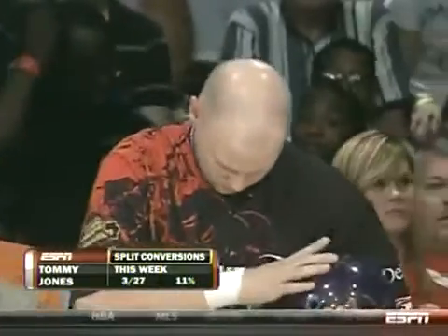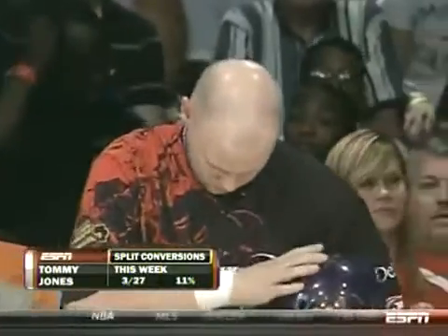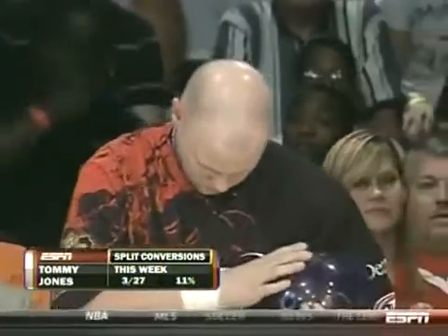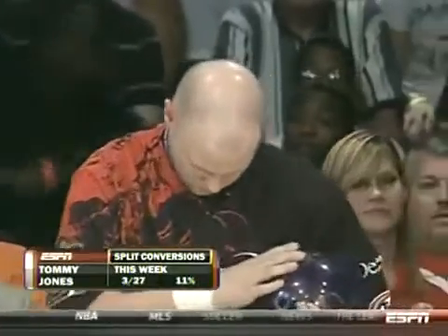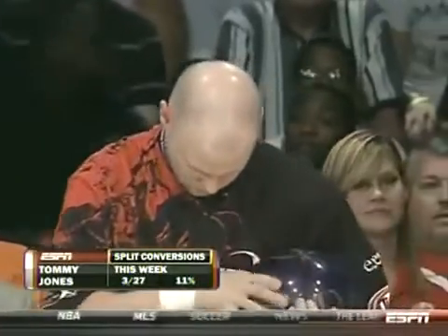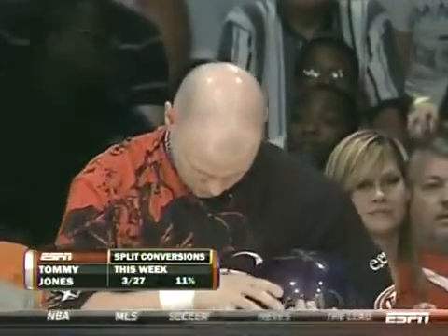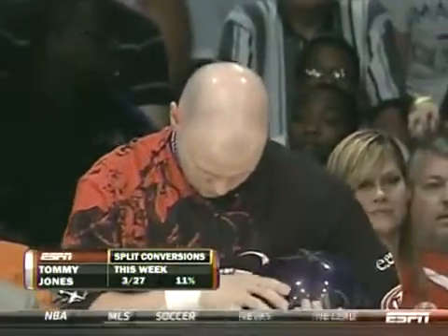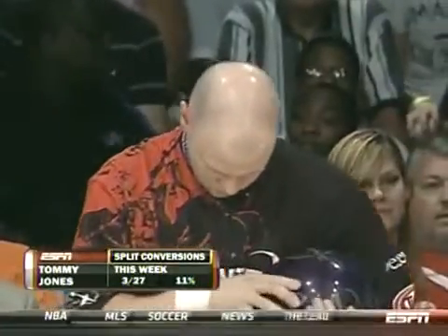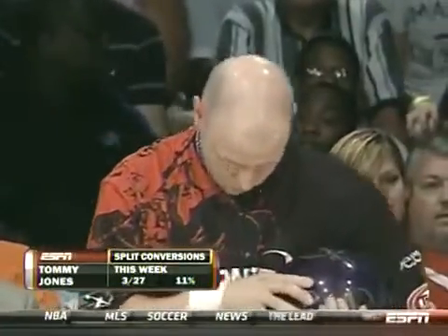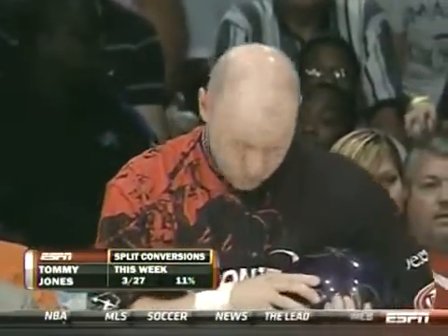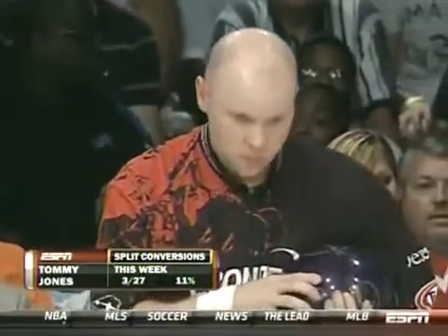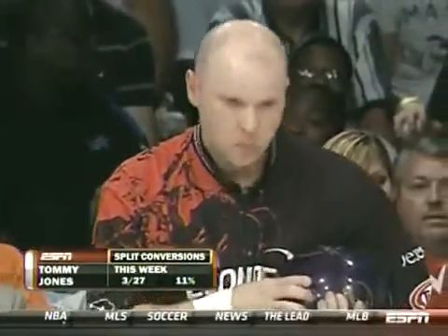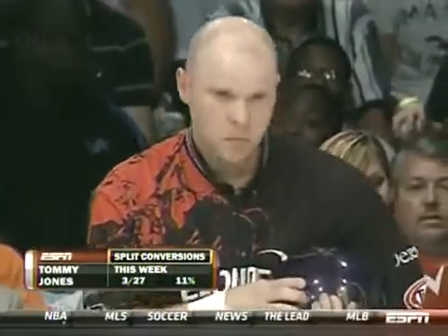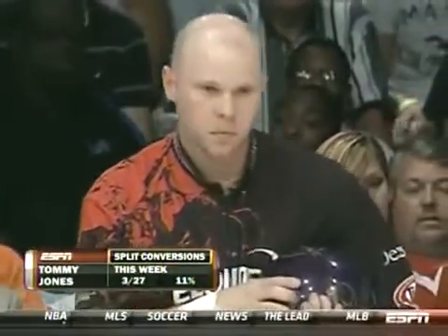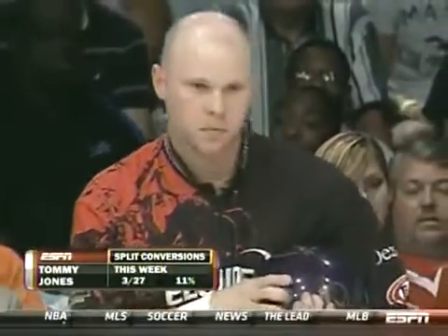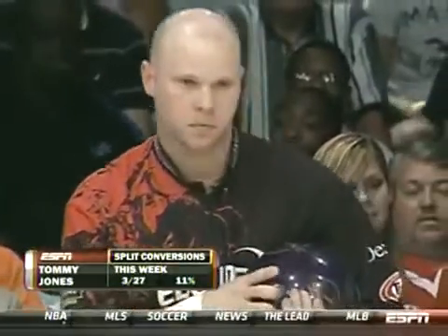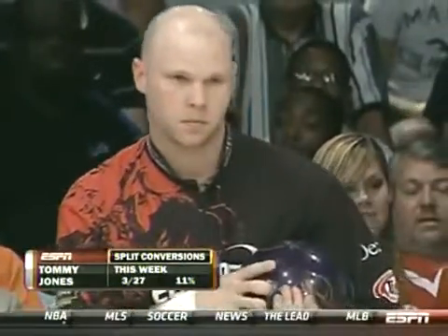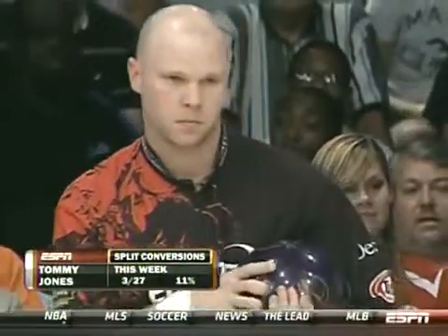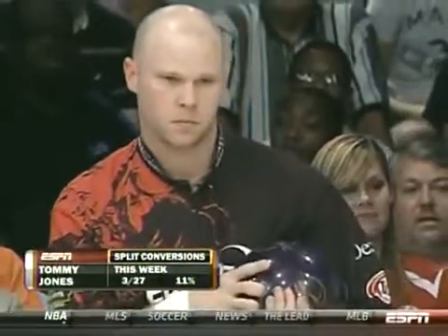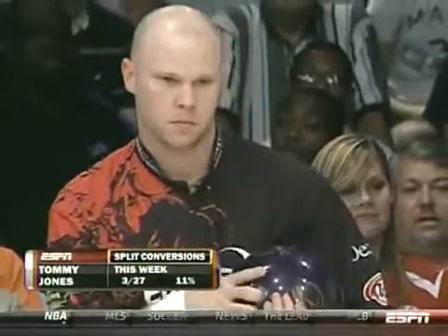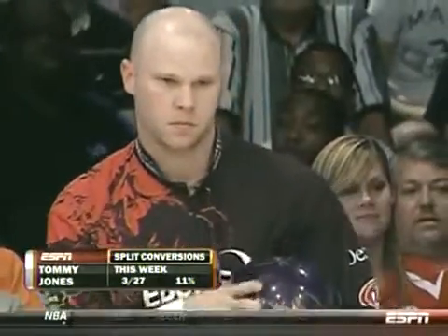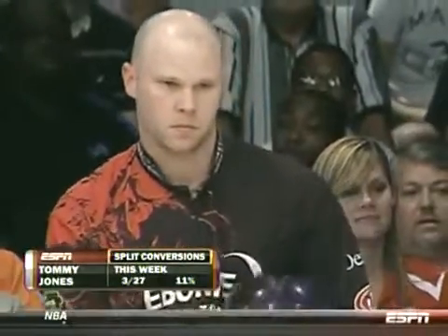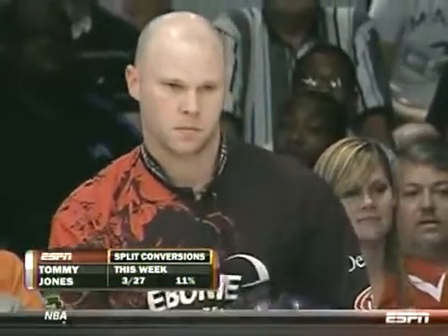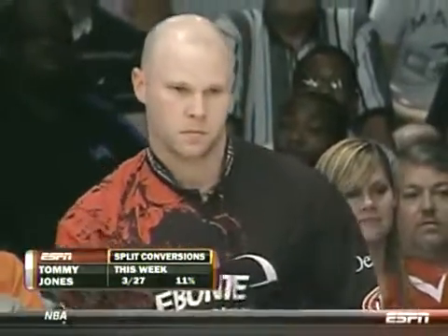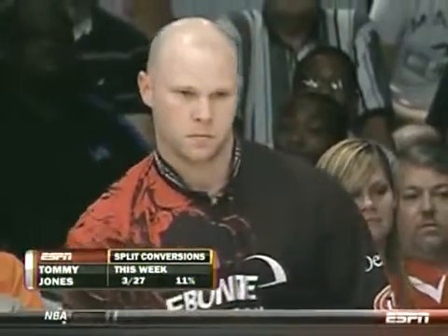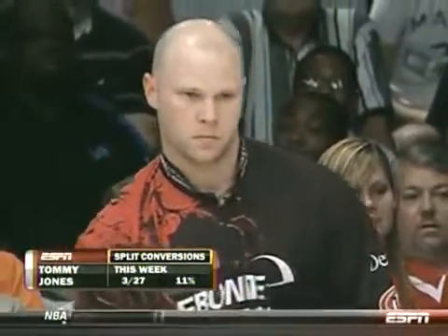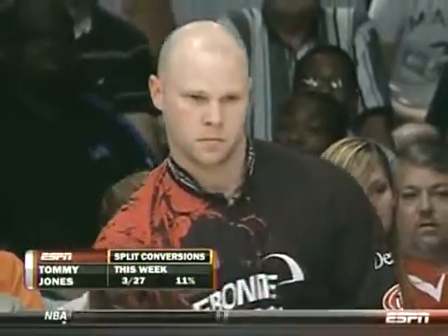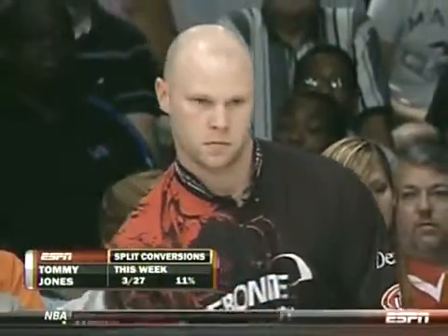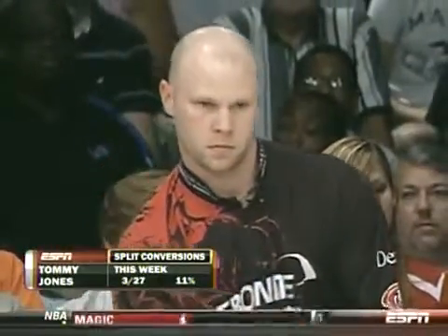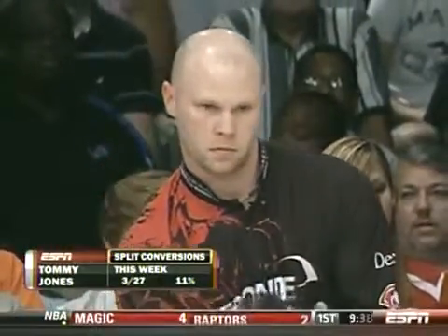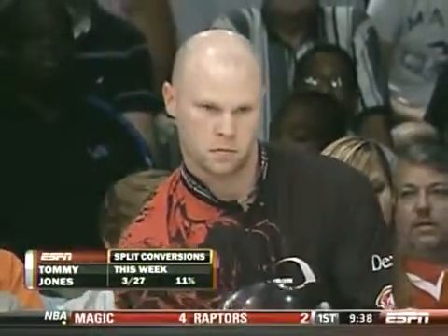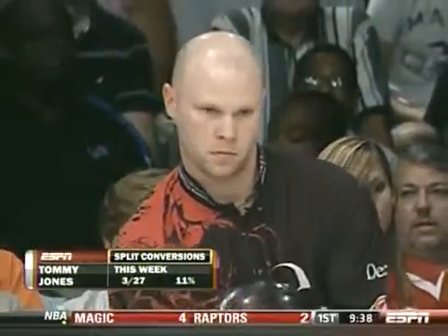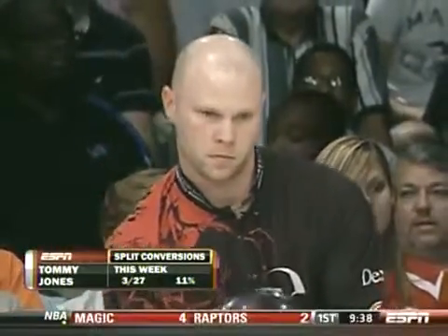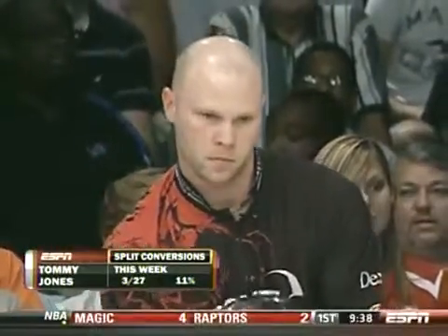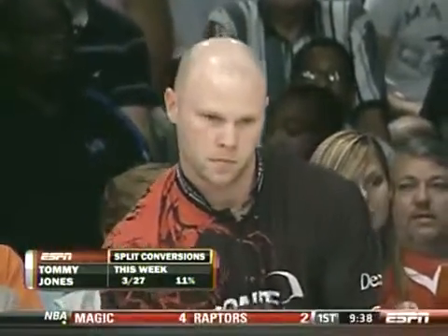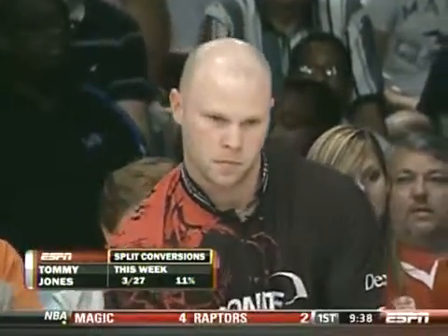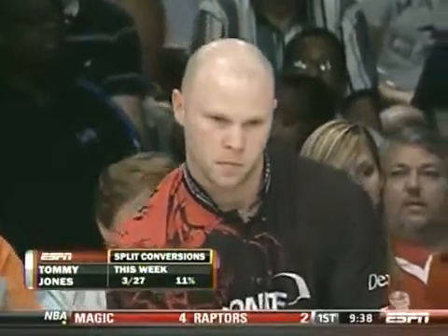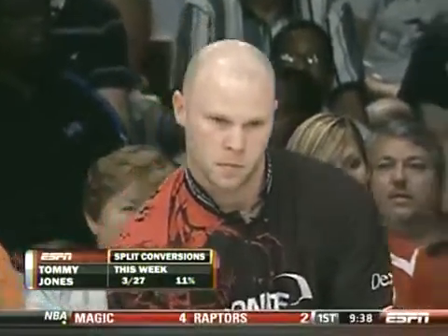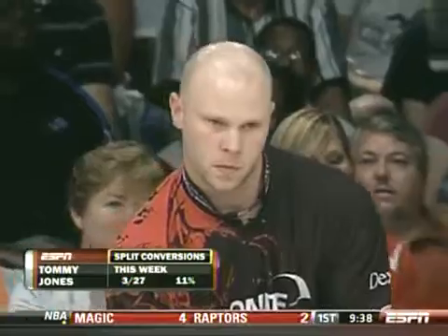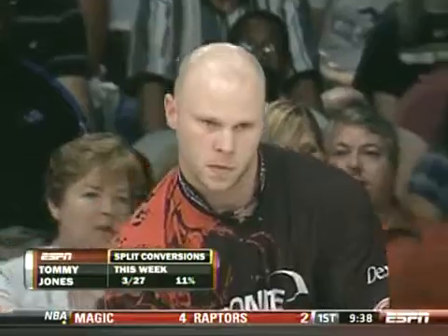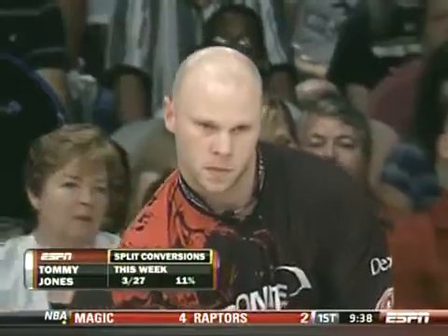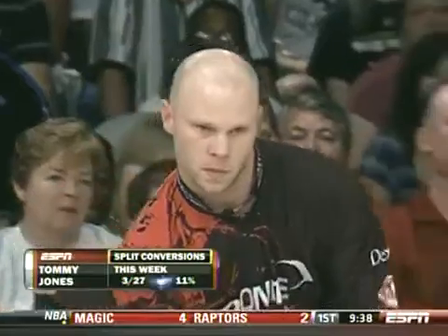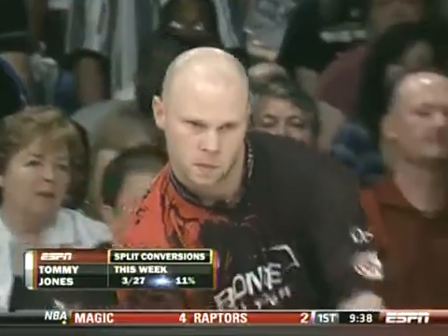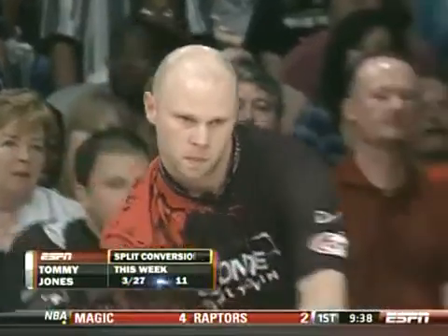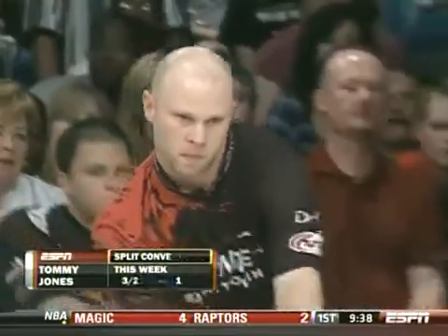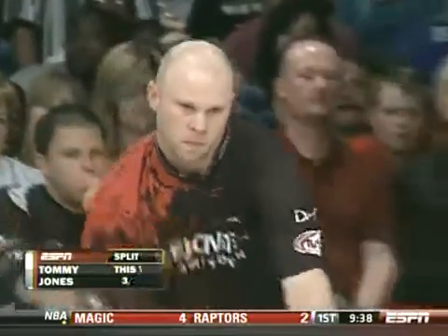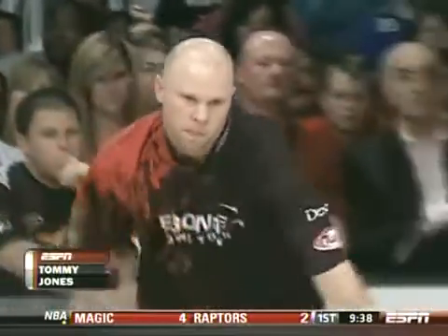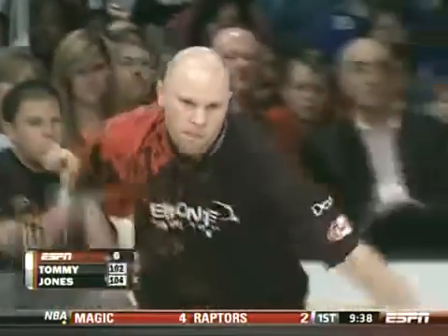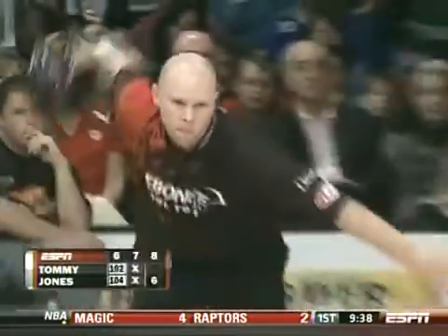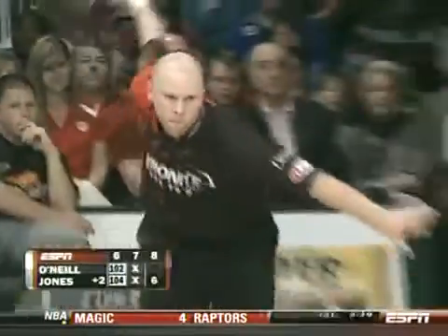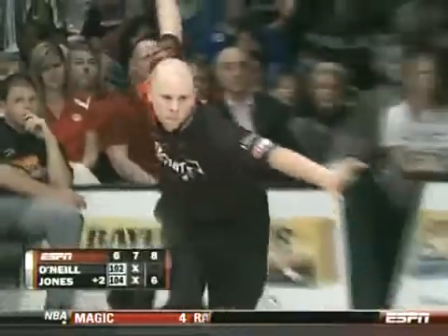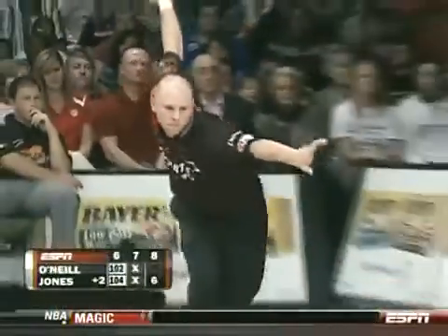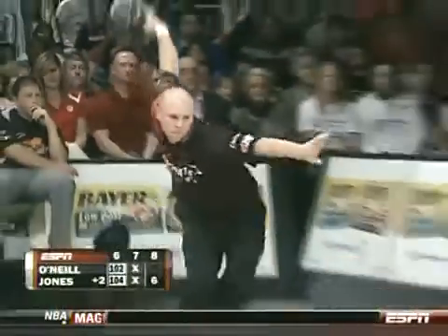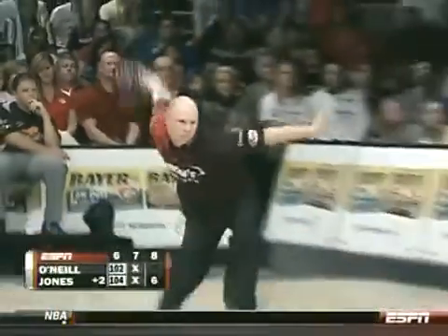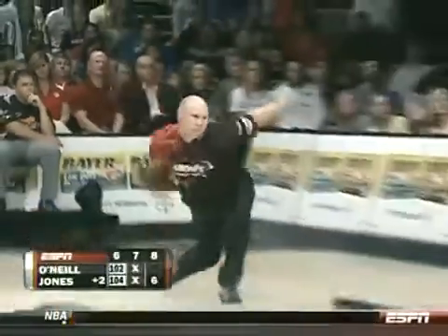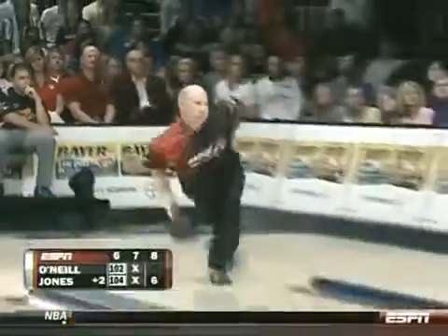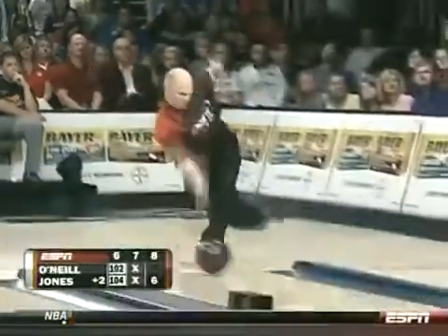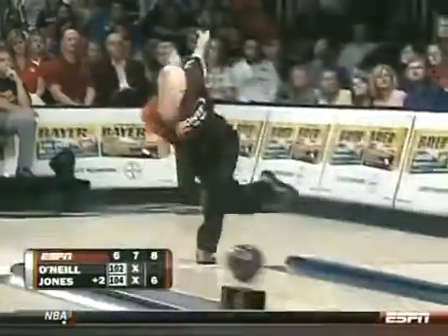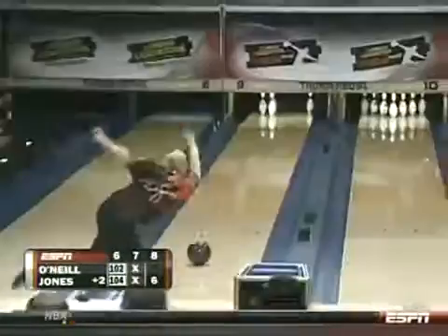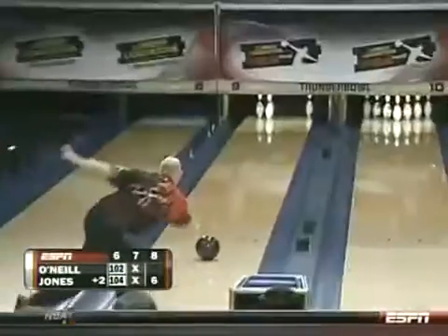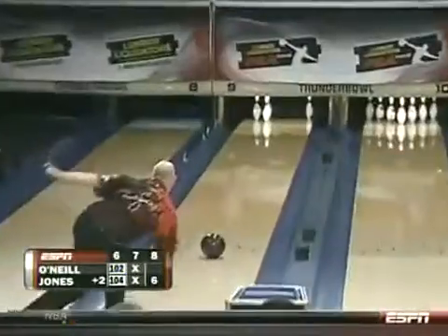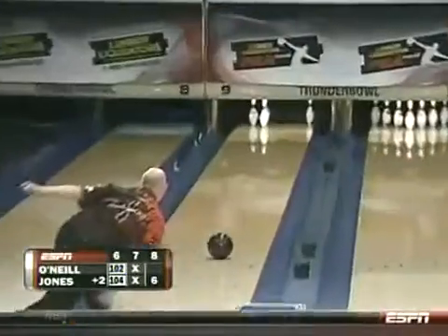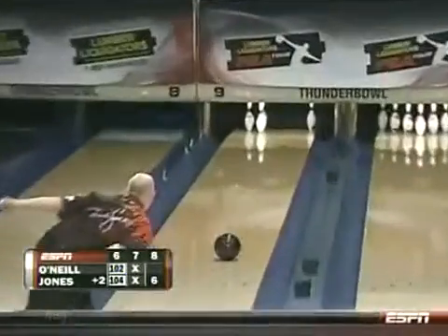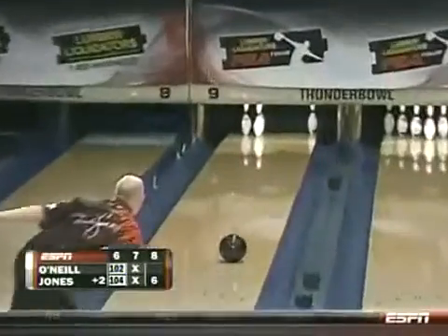So, just like that, Jones is staring at his second open frame in the last three frames.